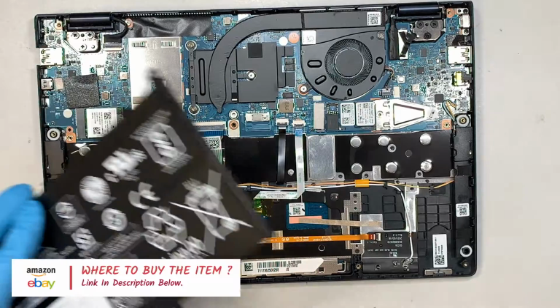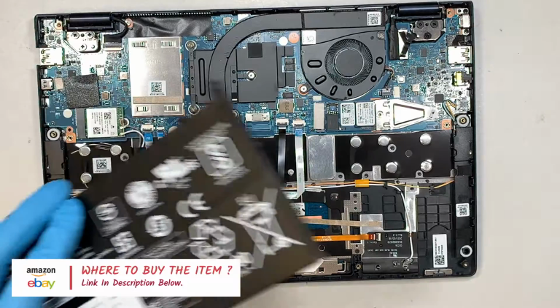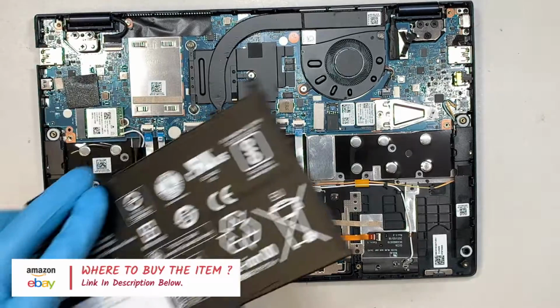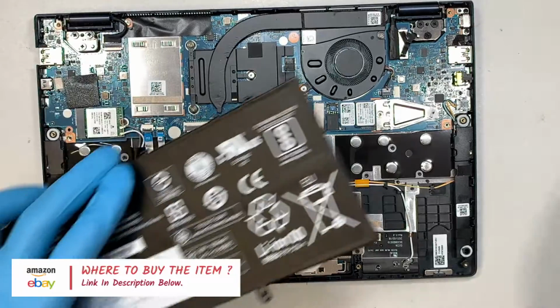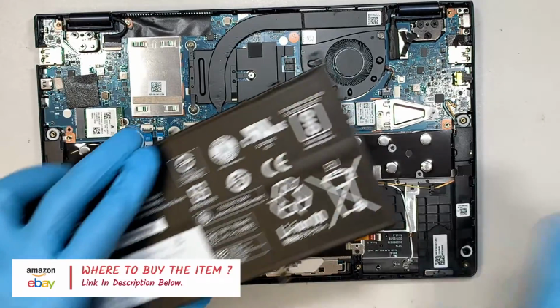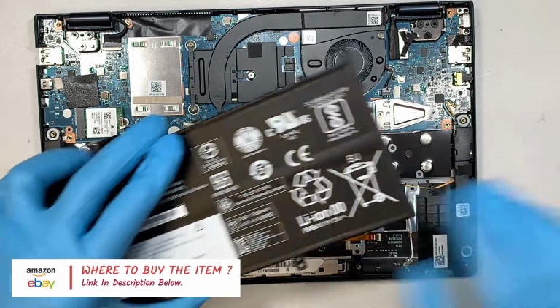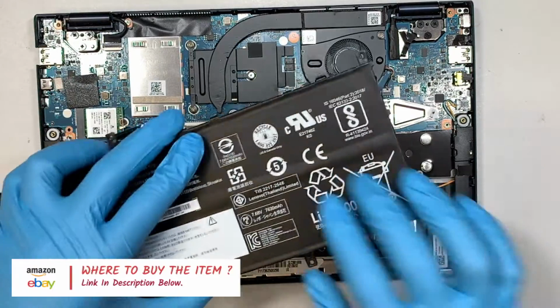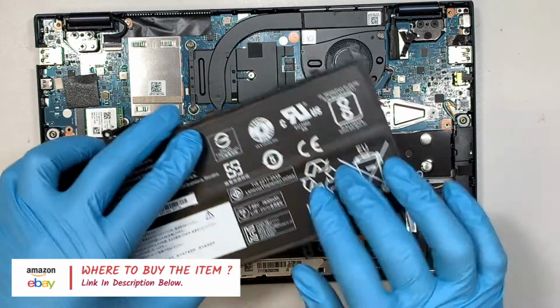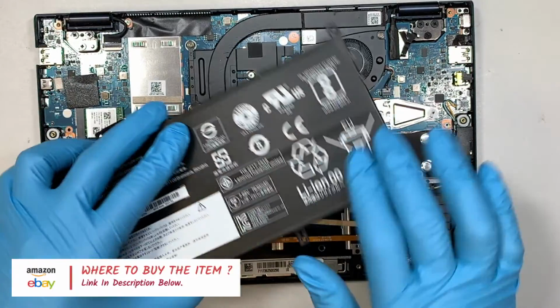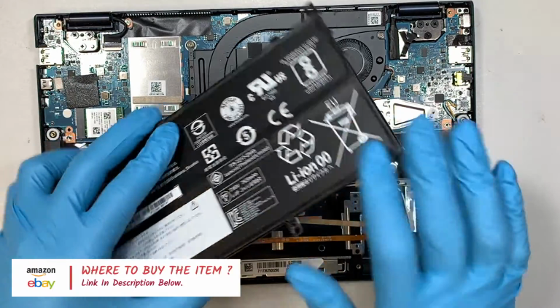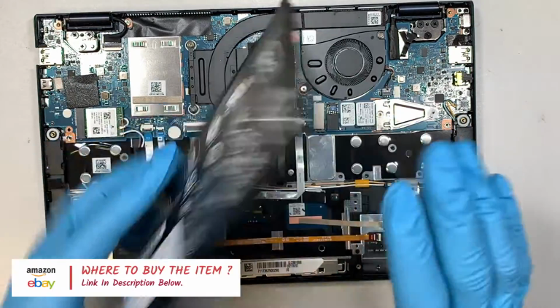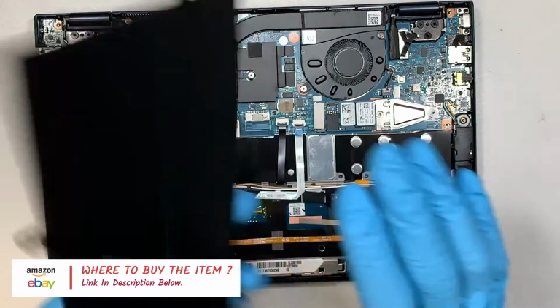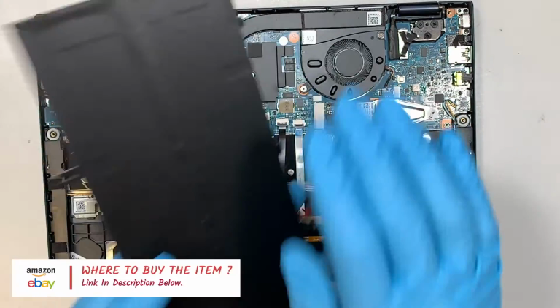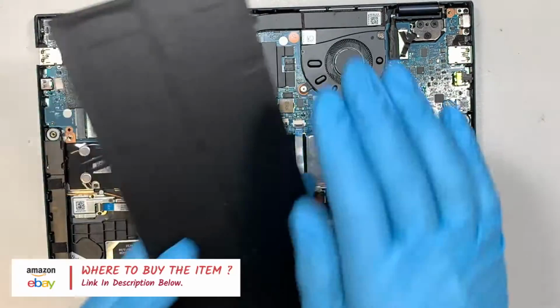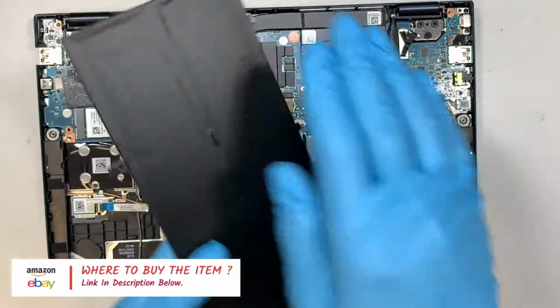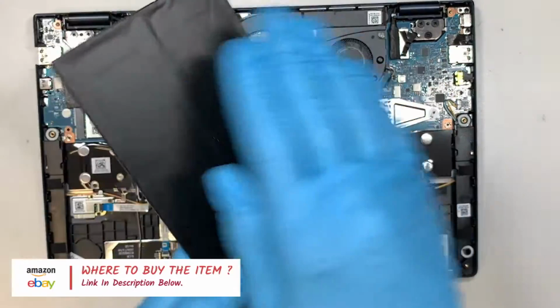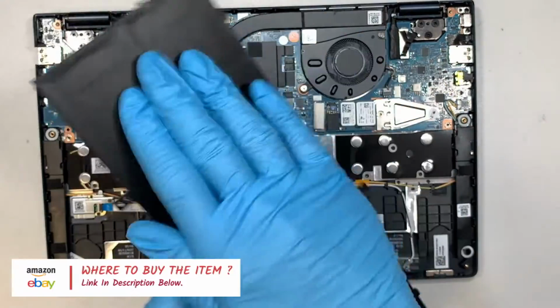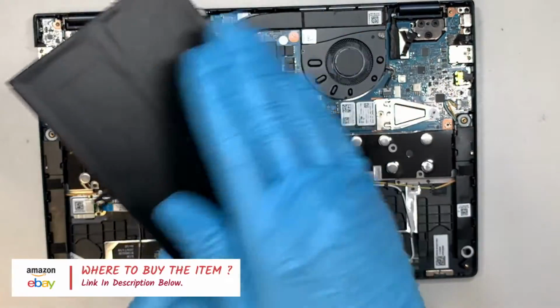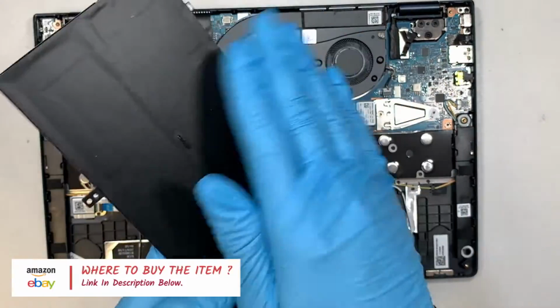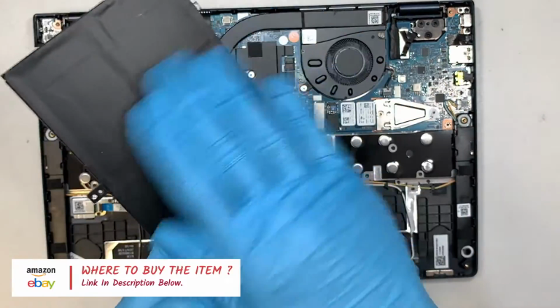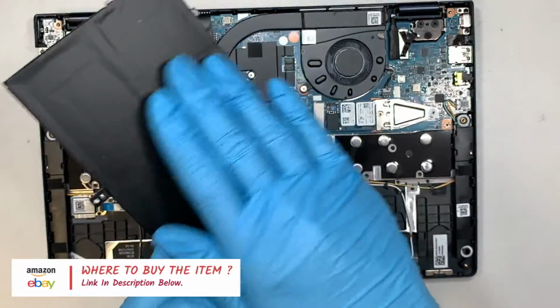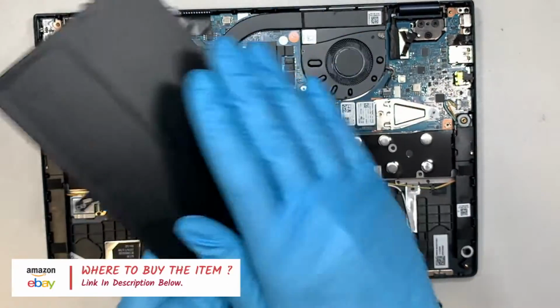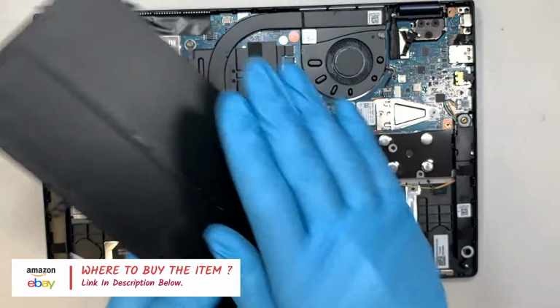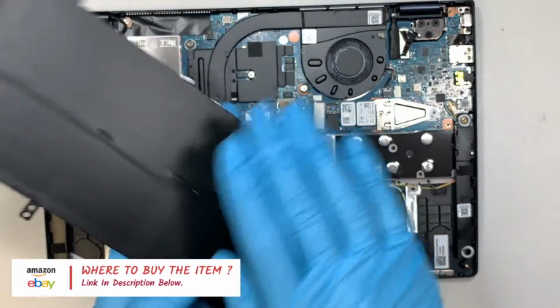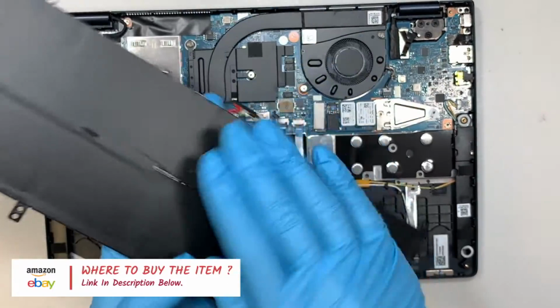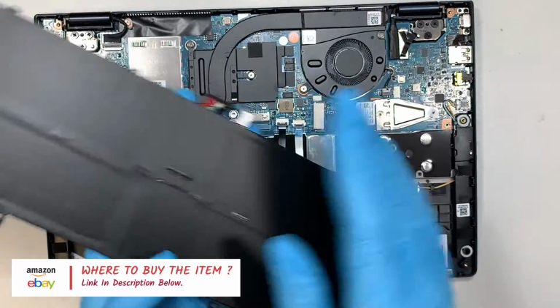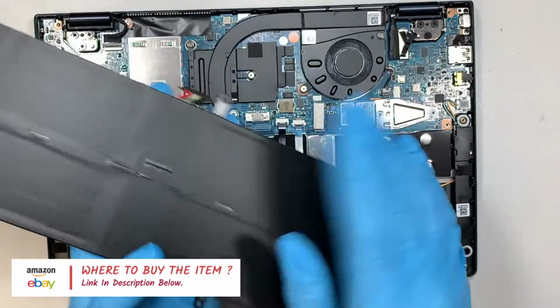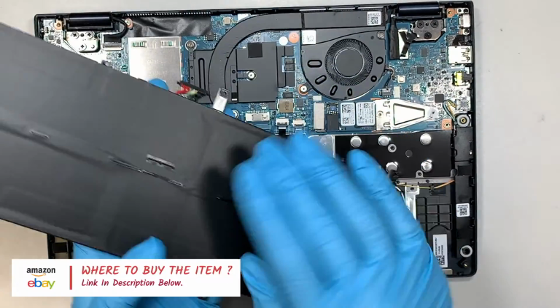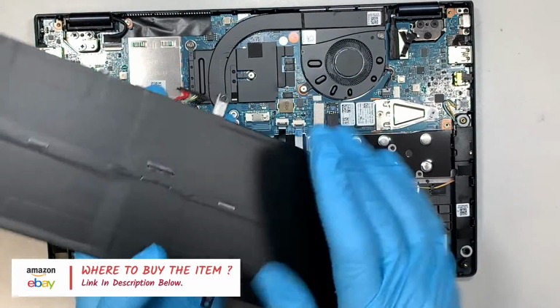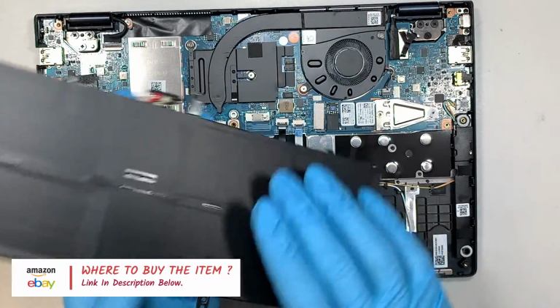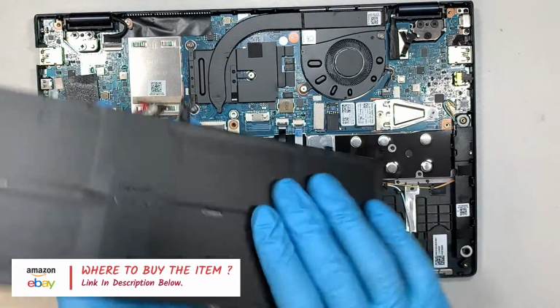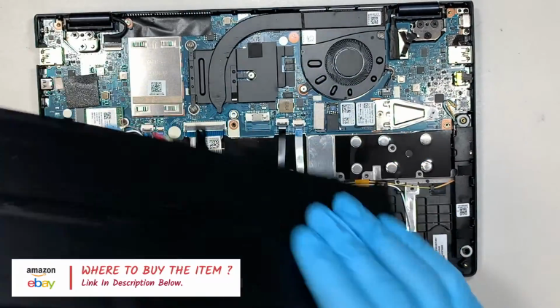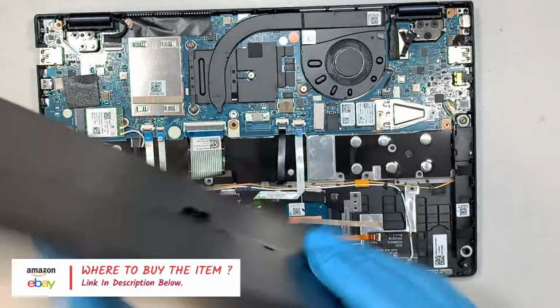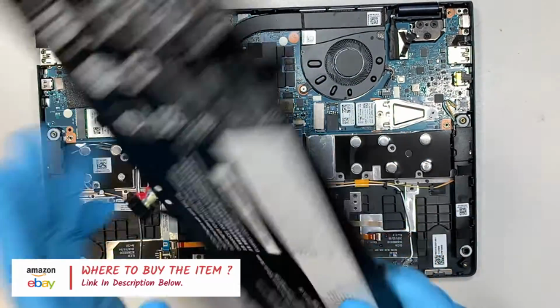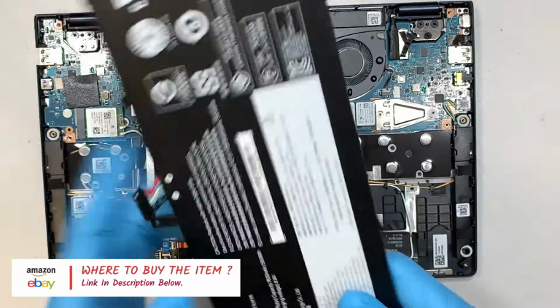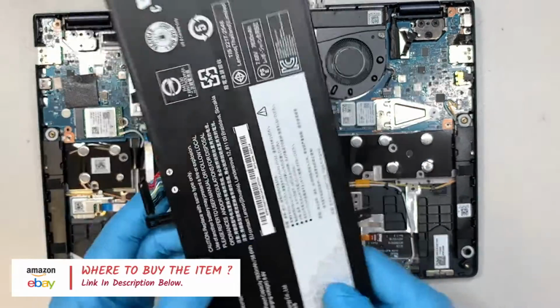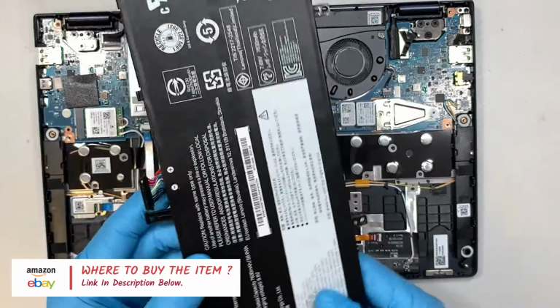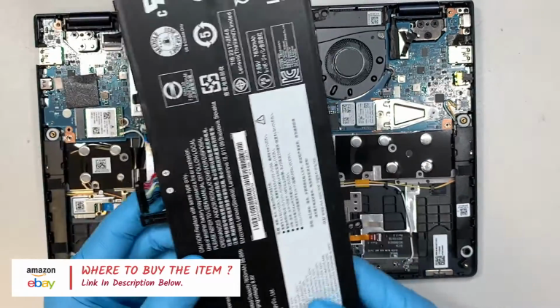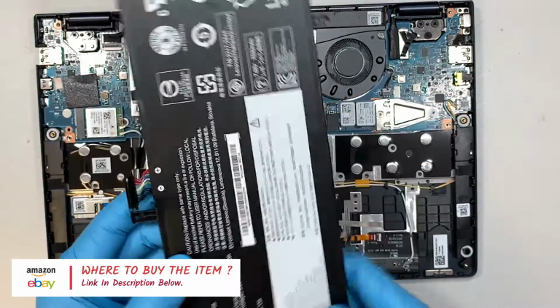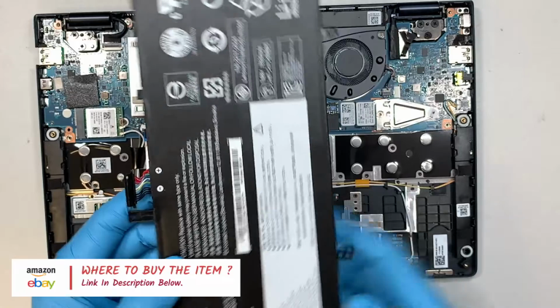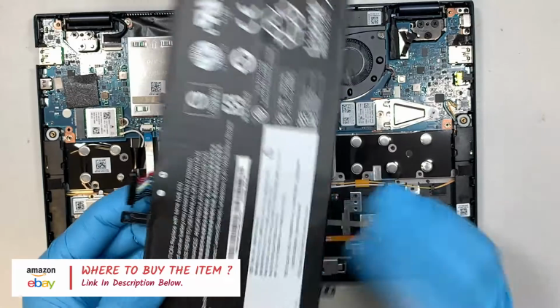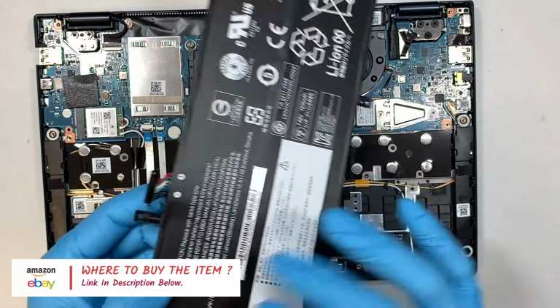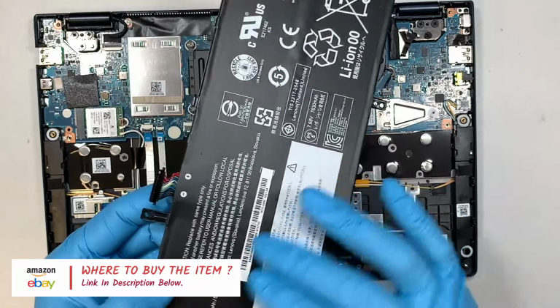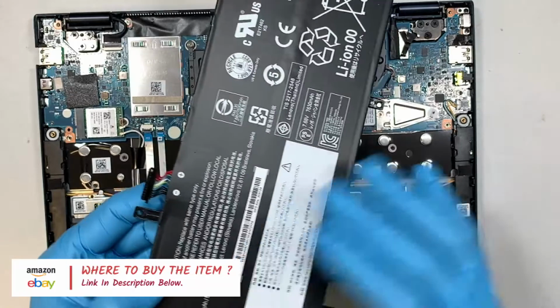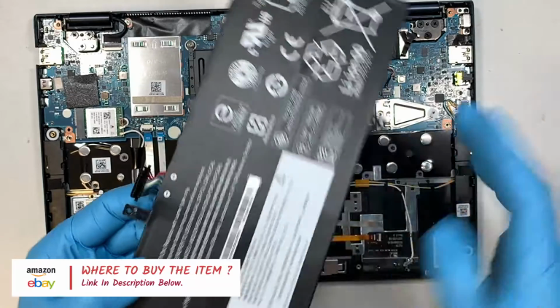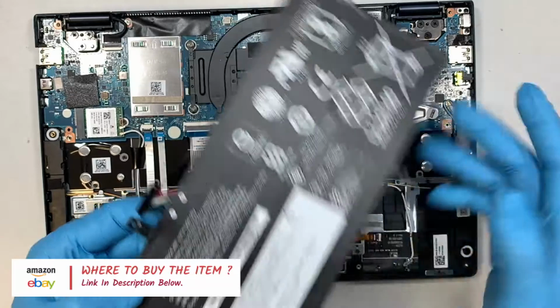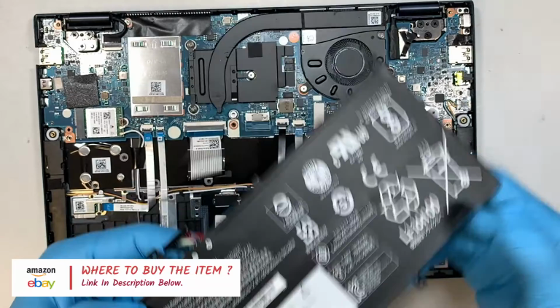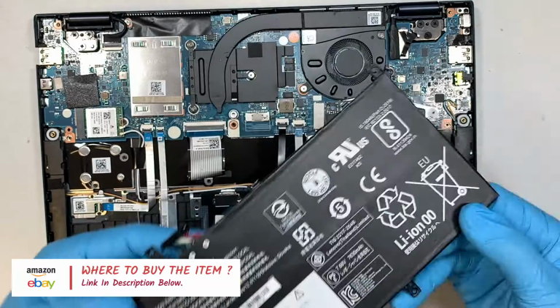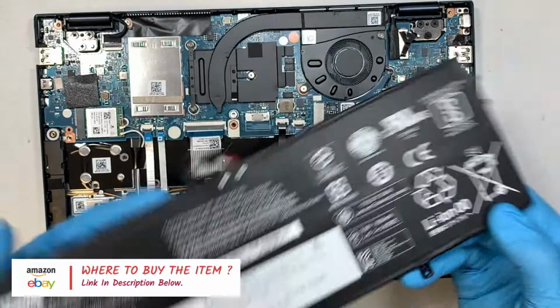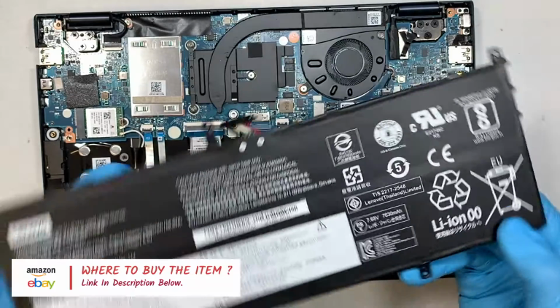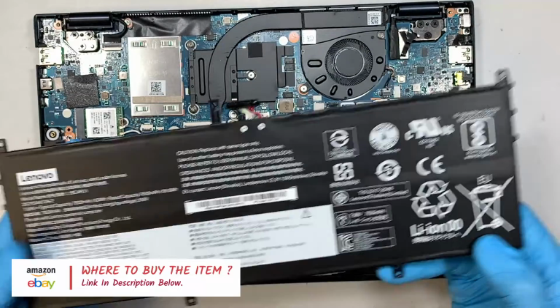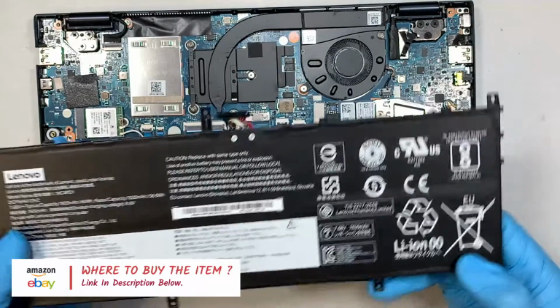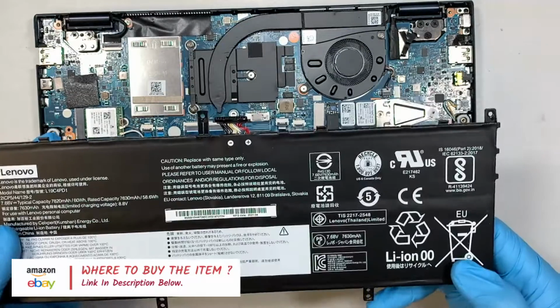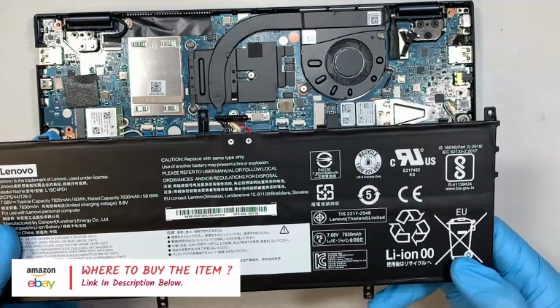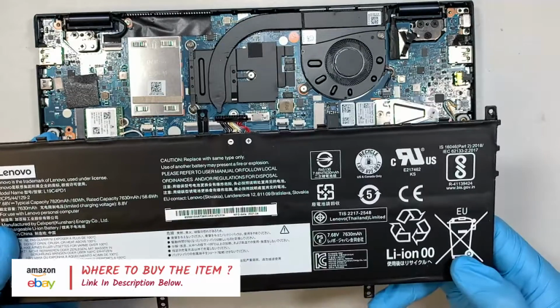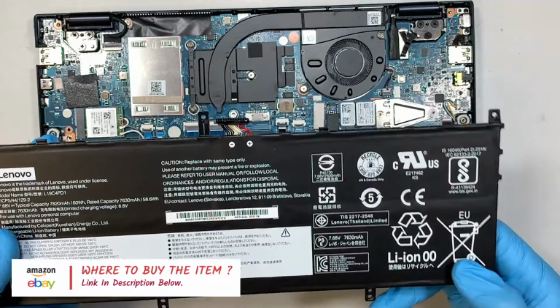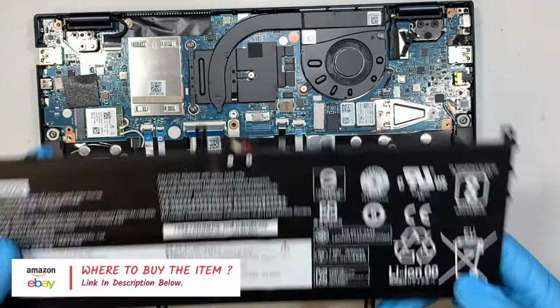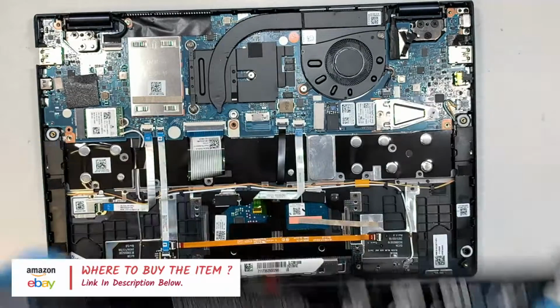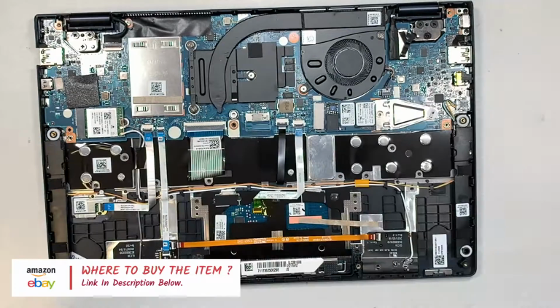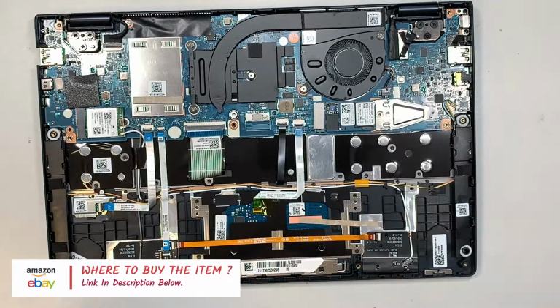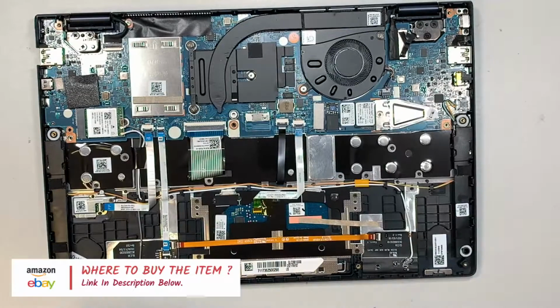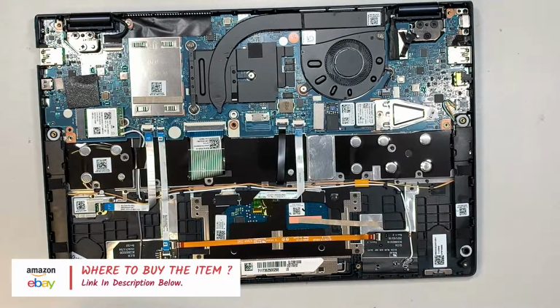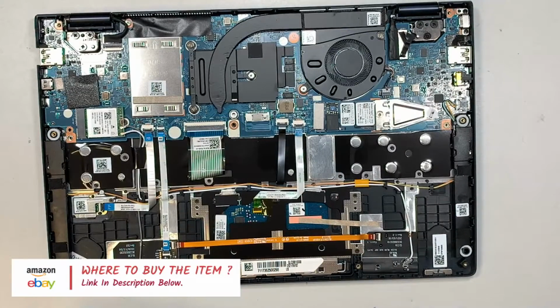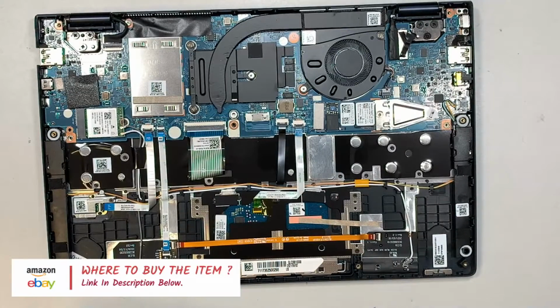So if your battery feels like a lump, bulging, or swollen, then it is time for a replacement.